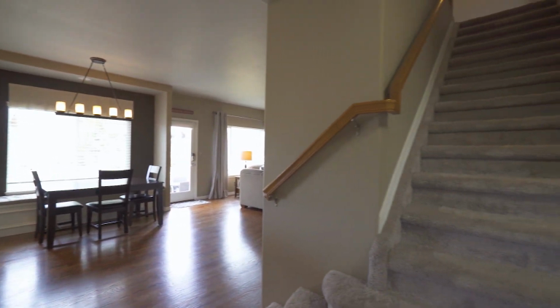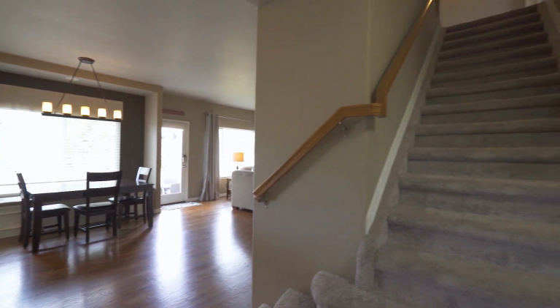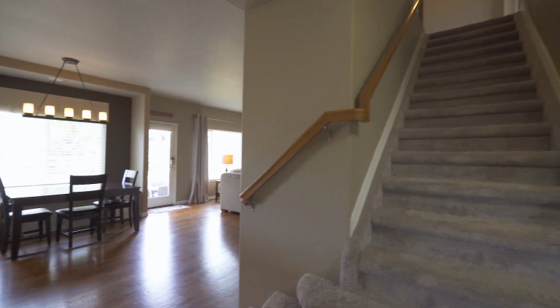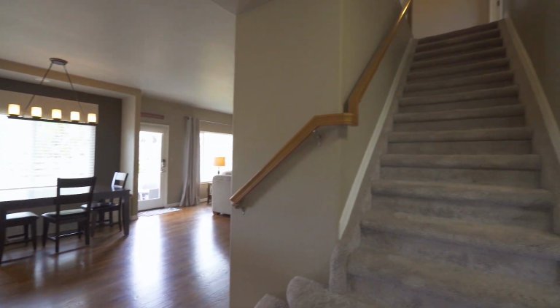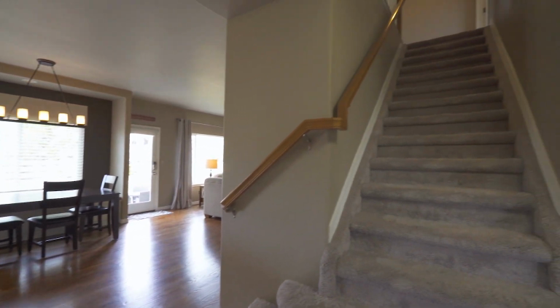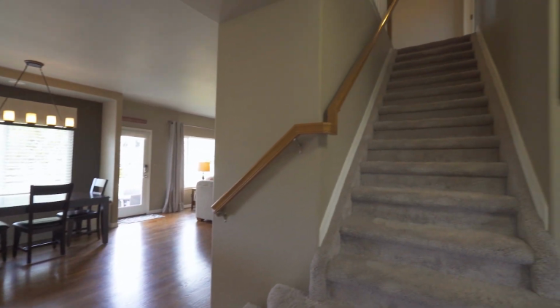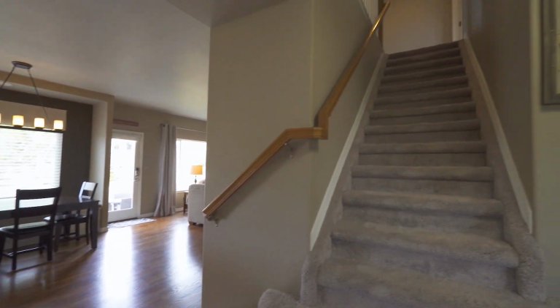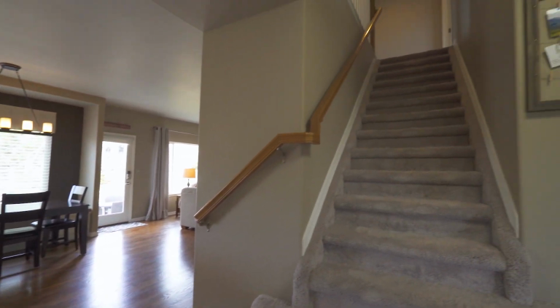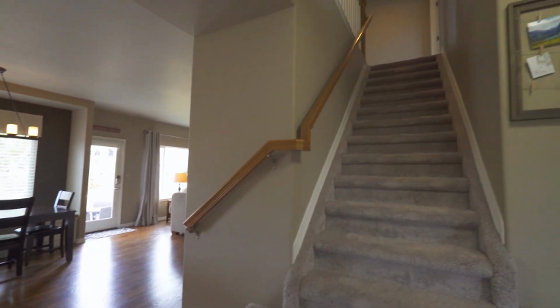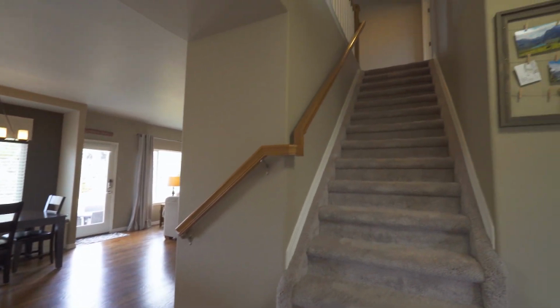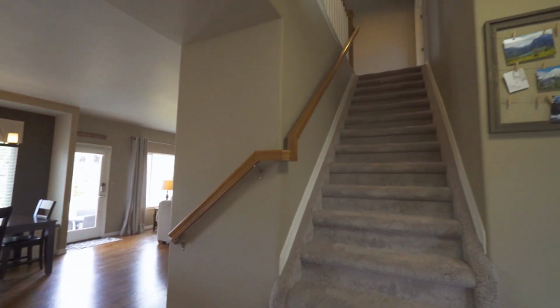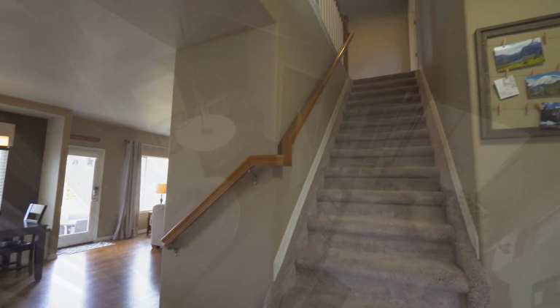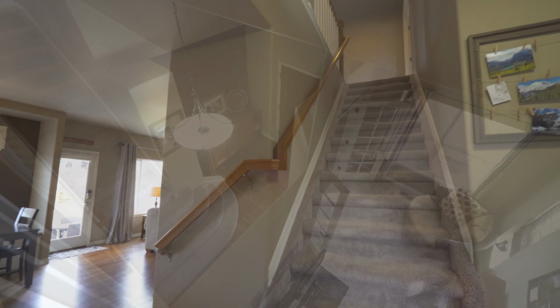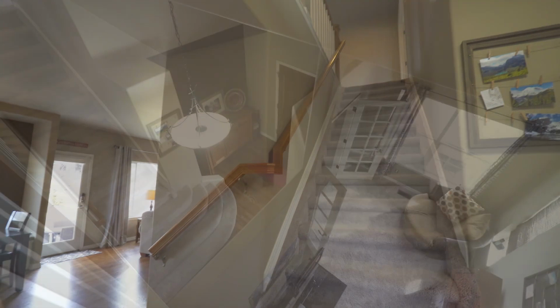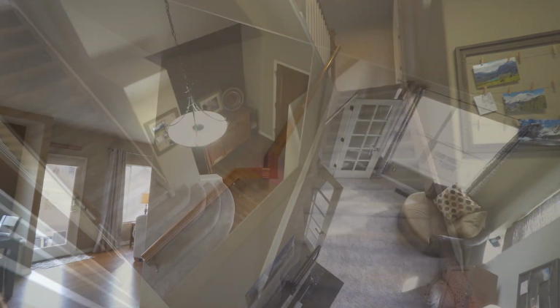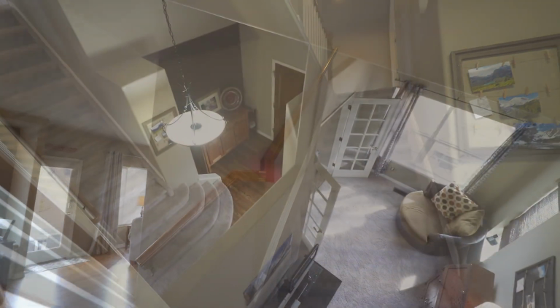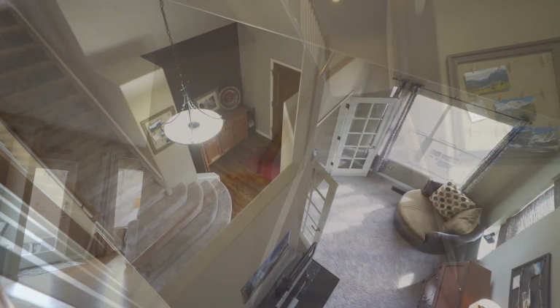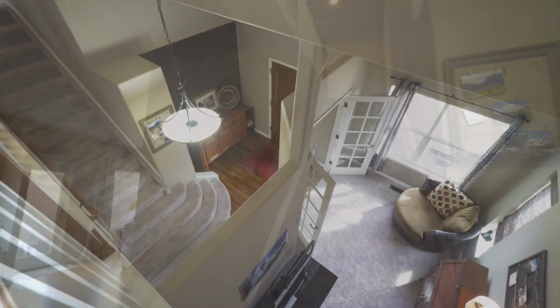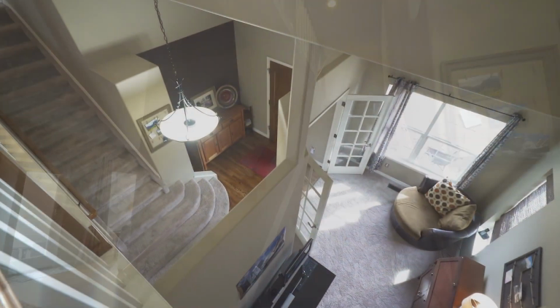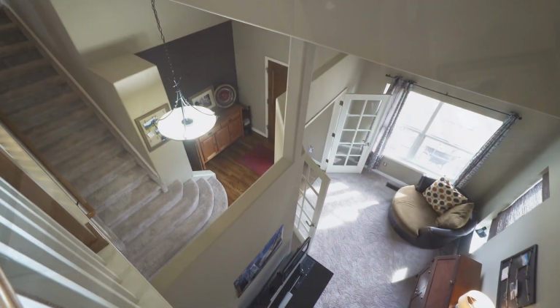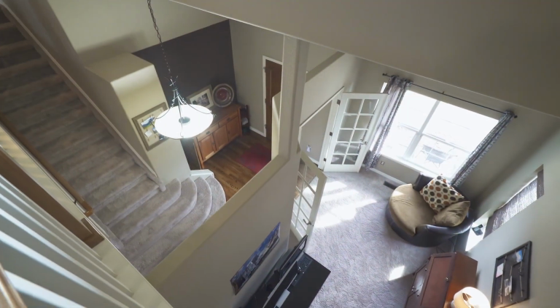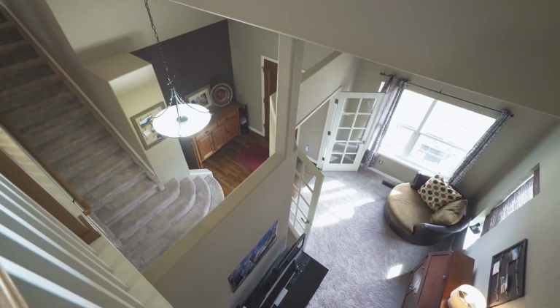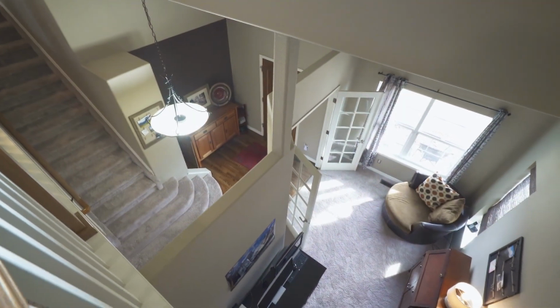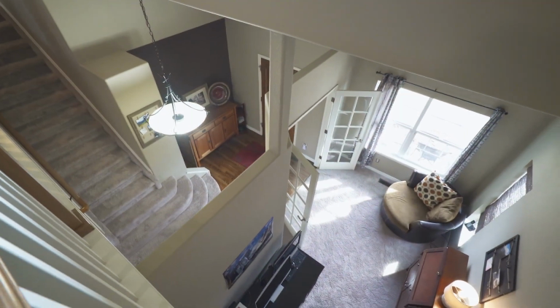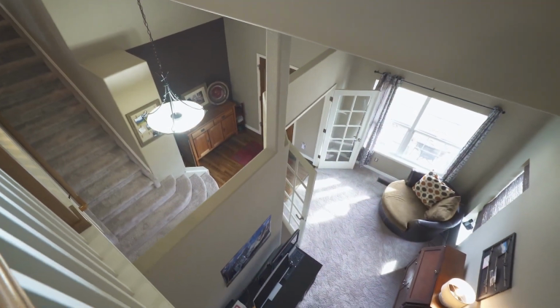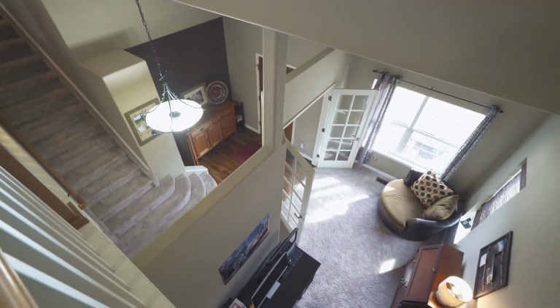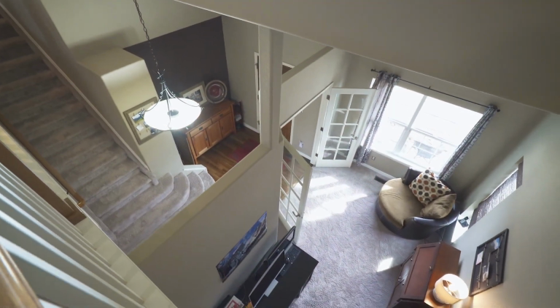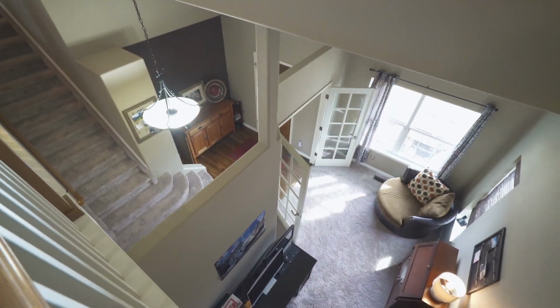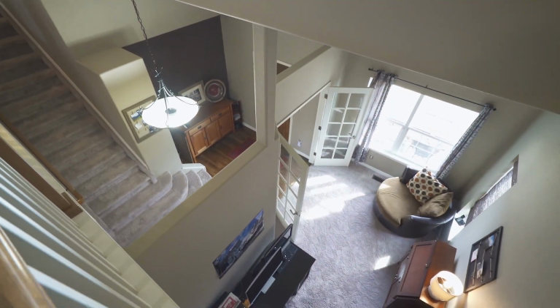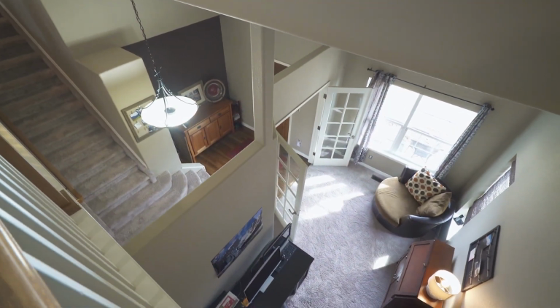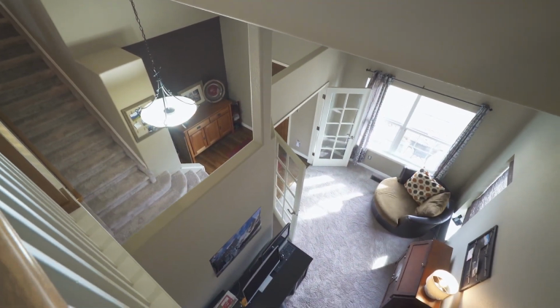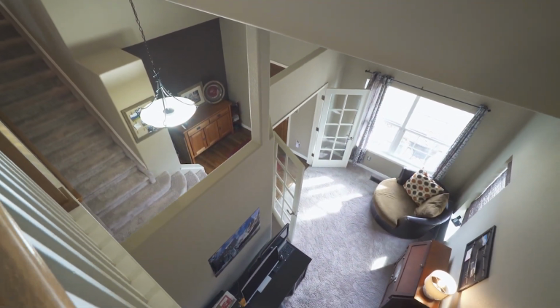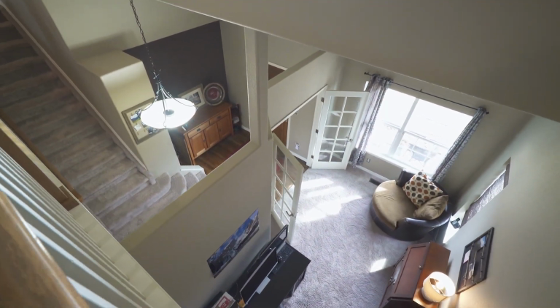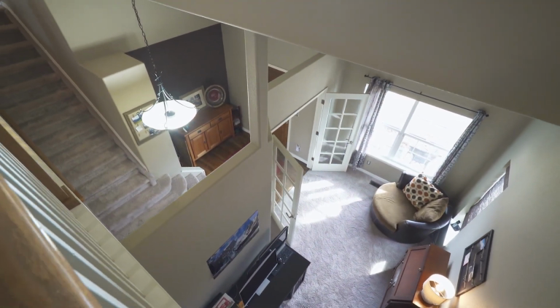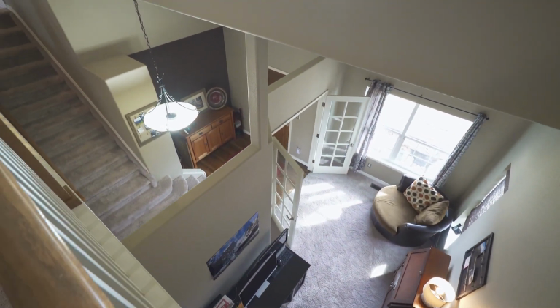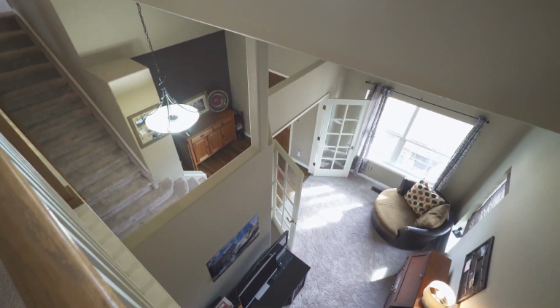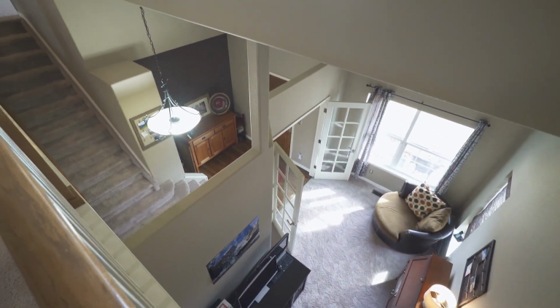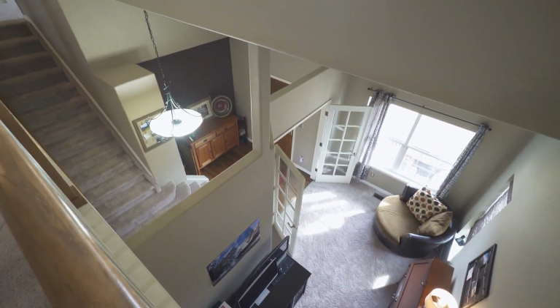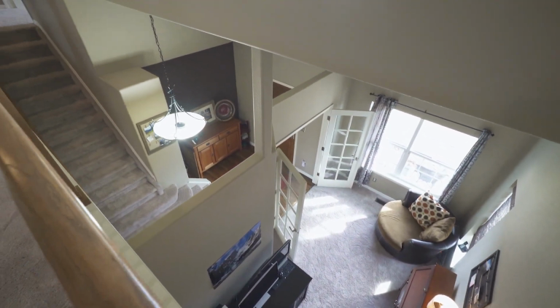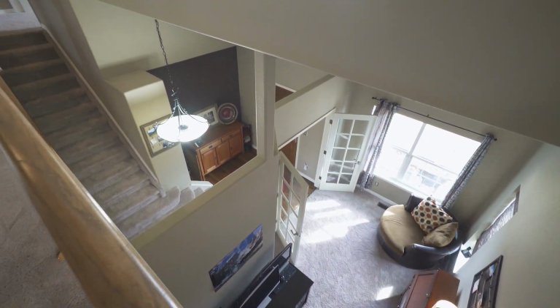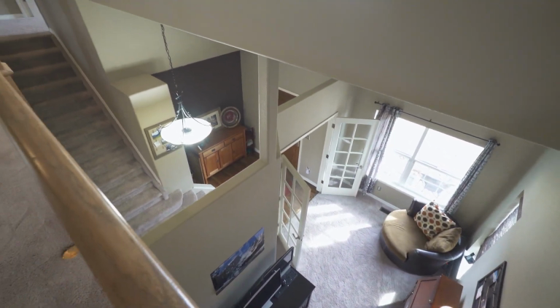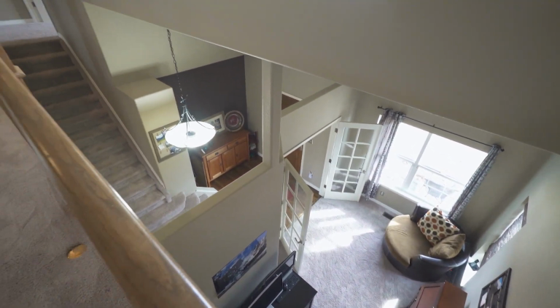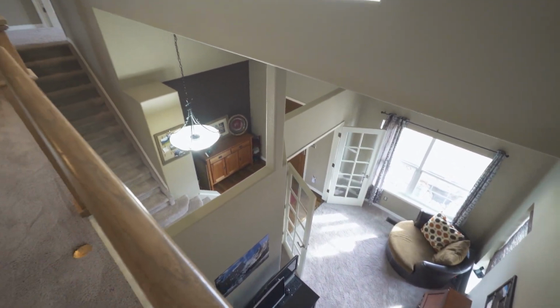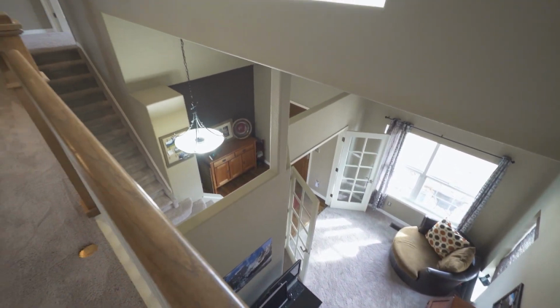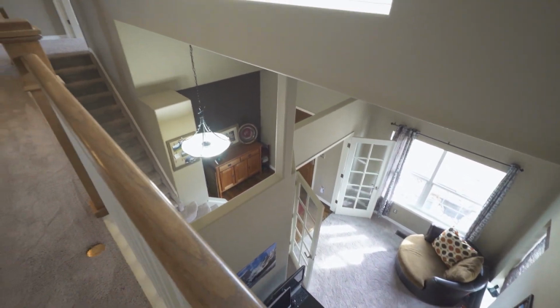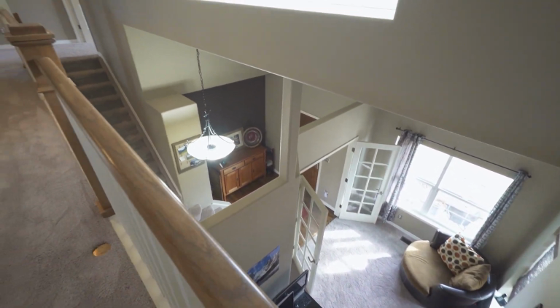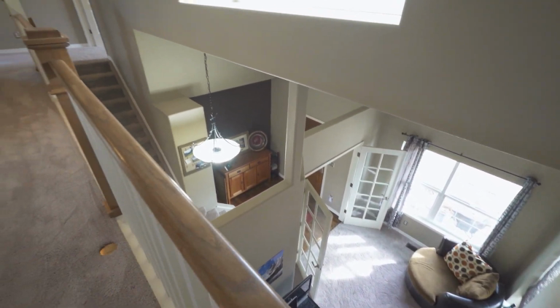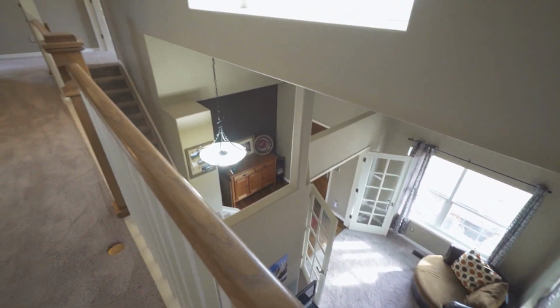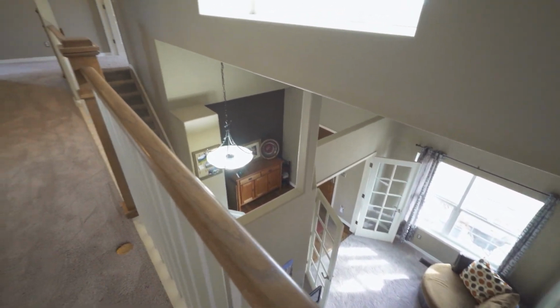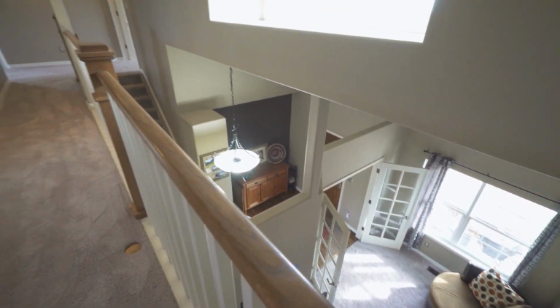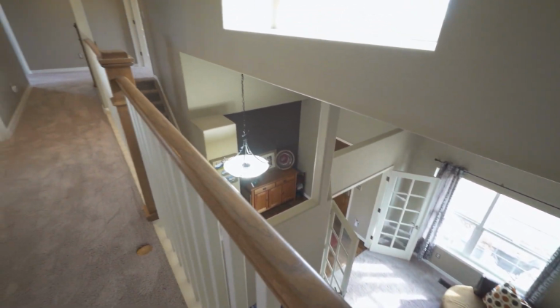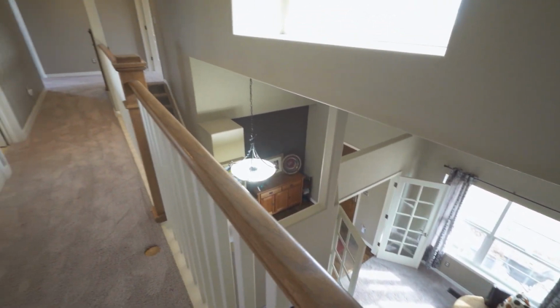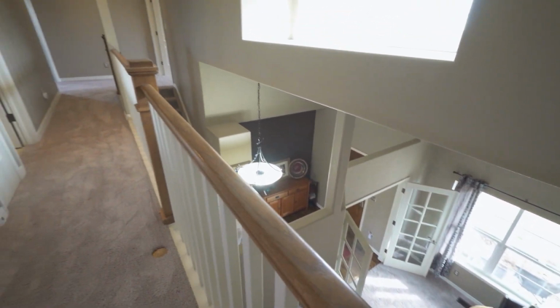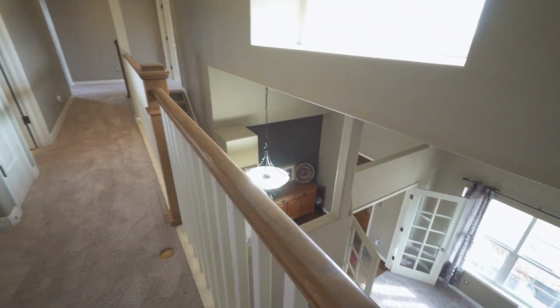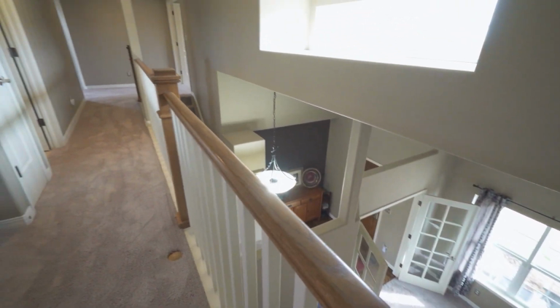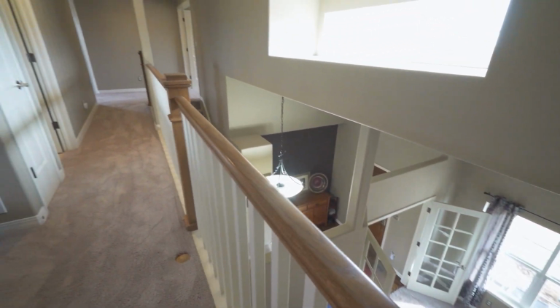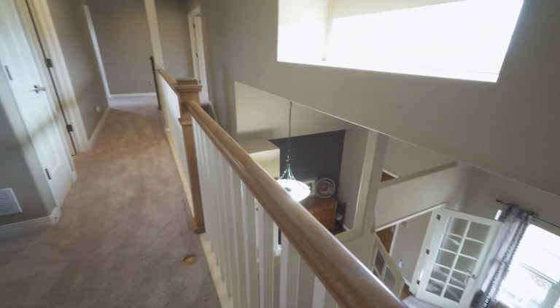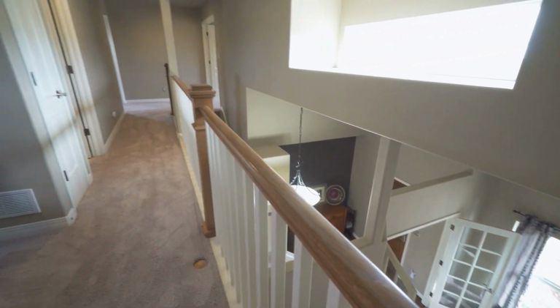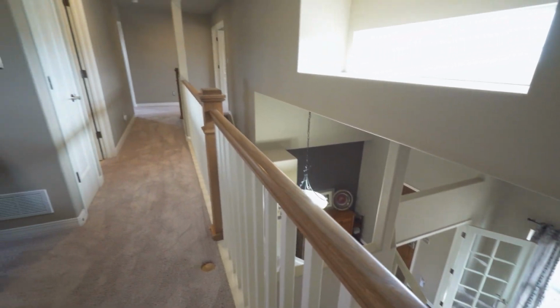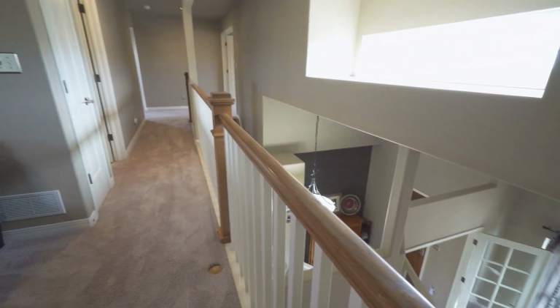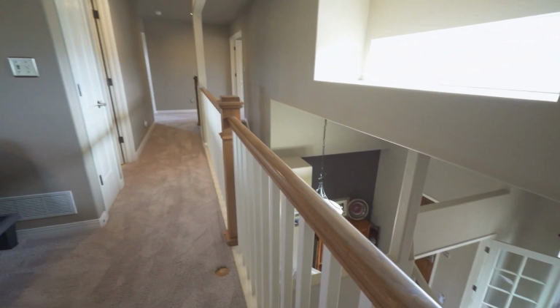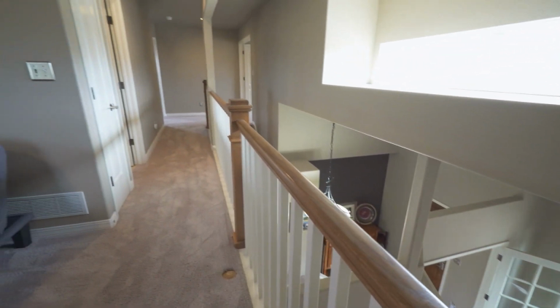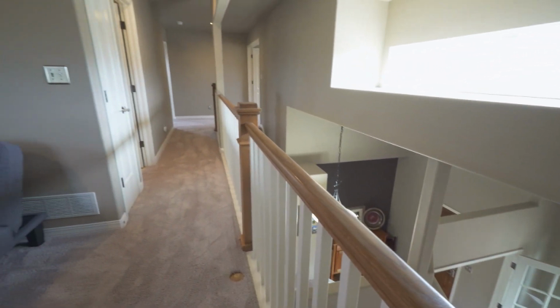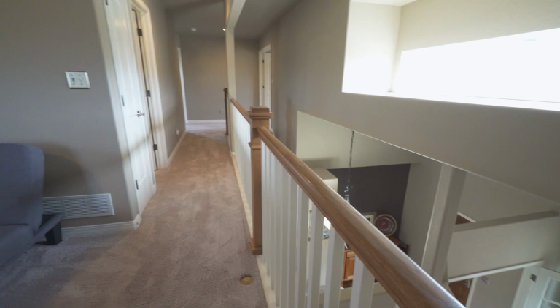The upper level is where you'll find the master retreat, two additional bedrooms, a full-size bathroom, and a loft.